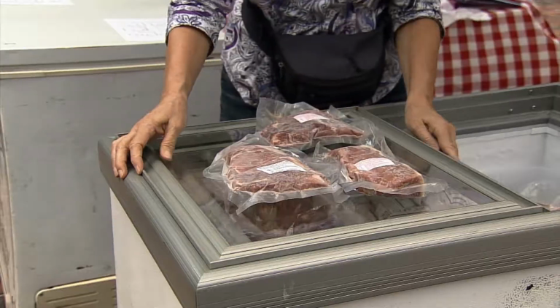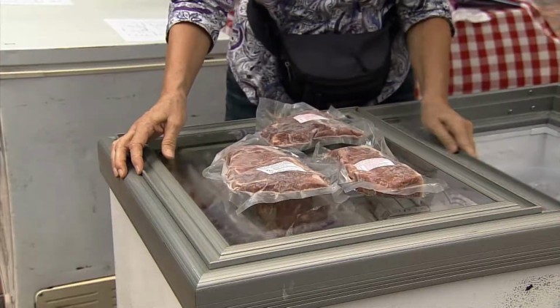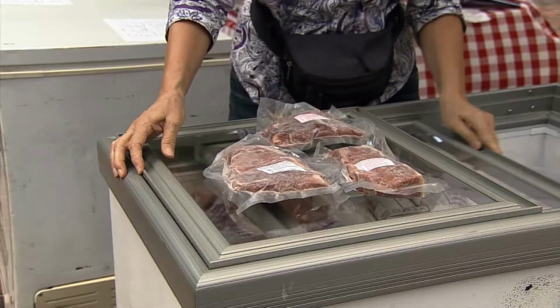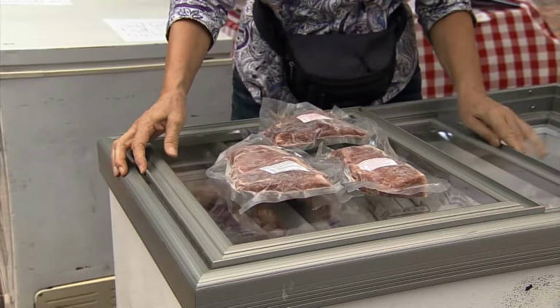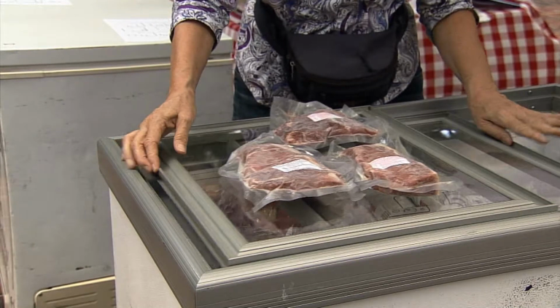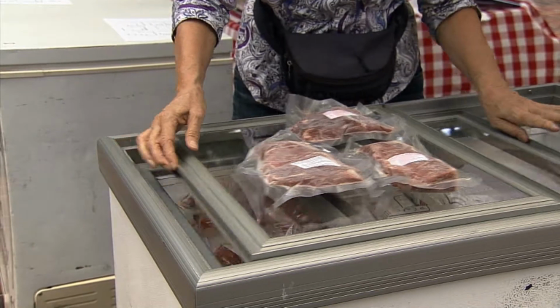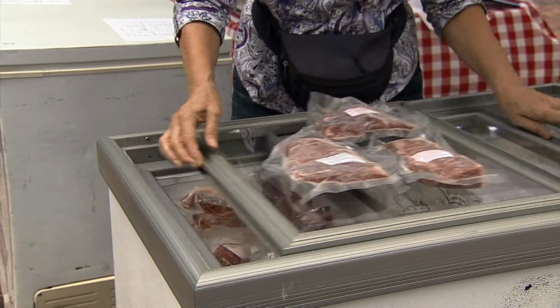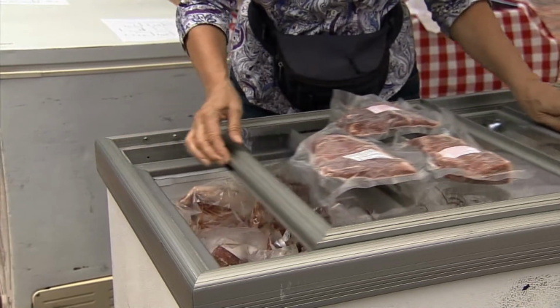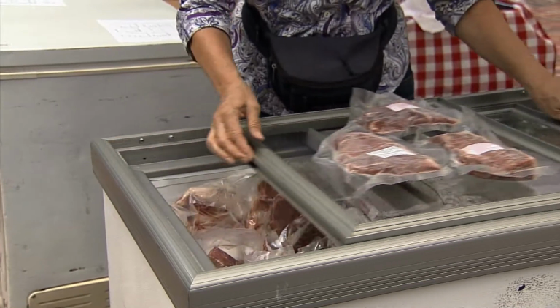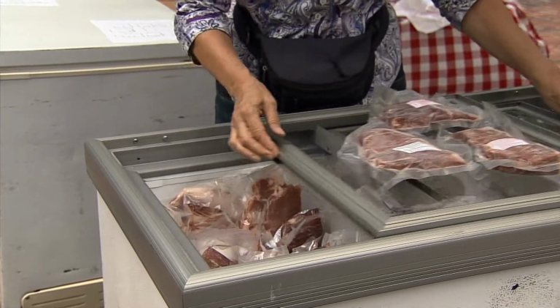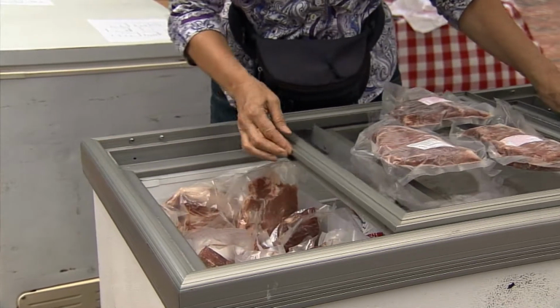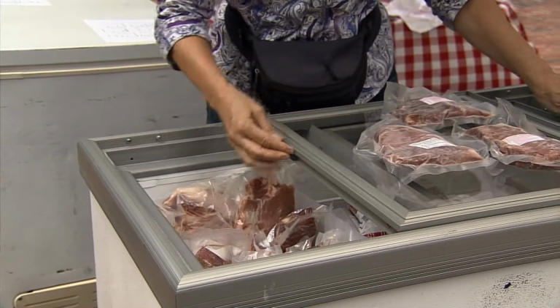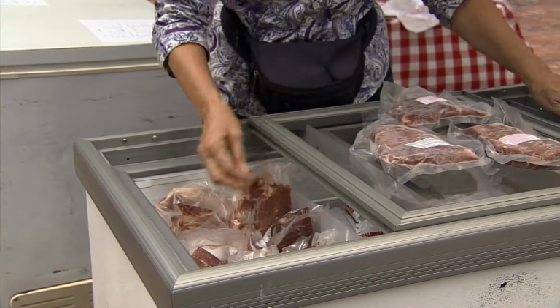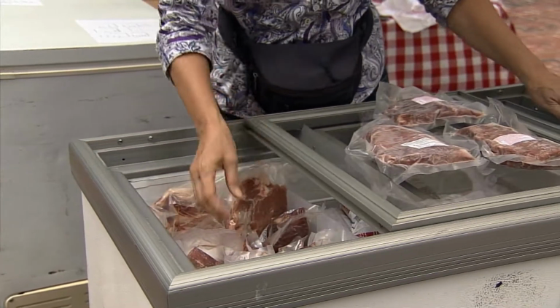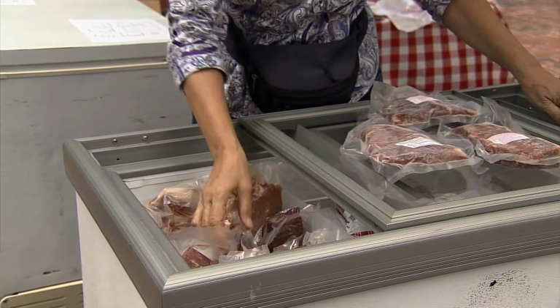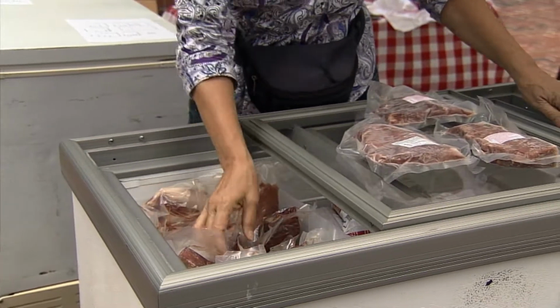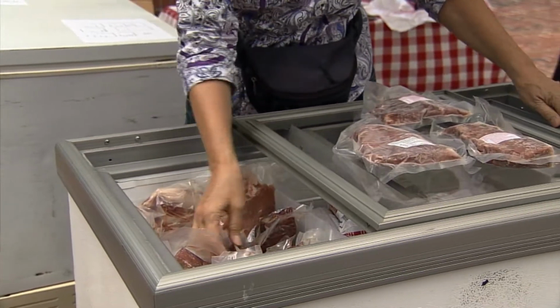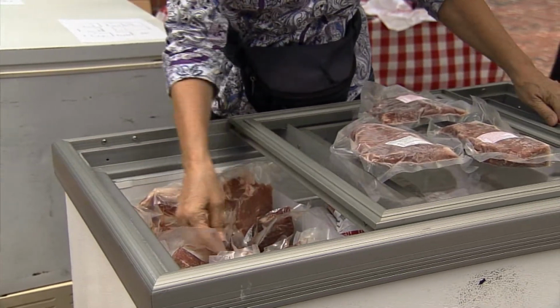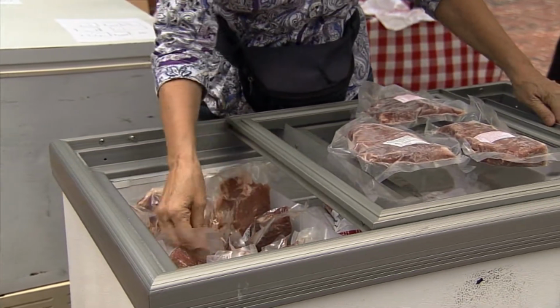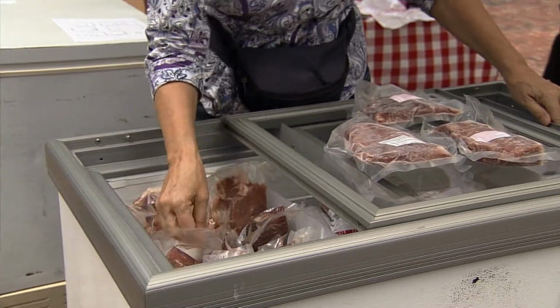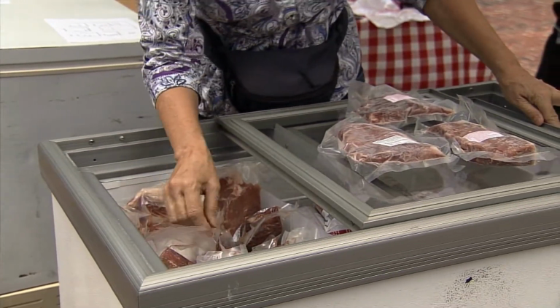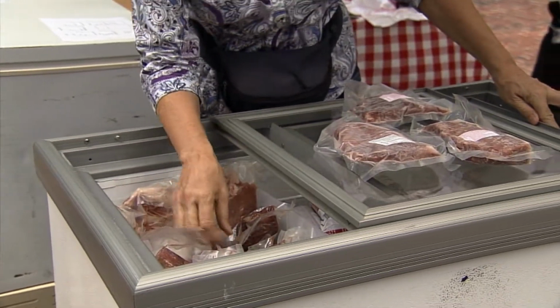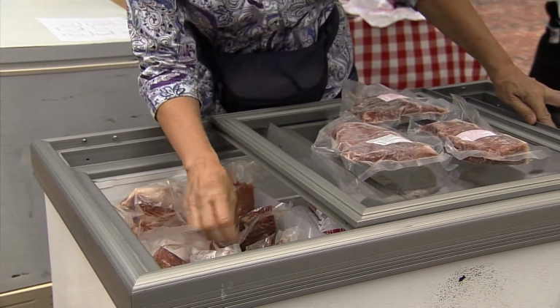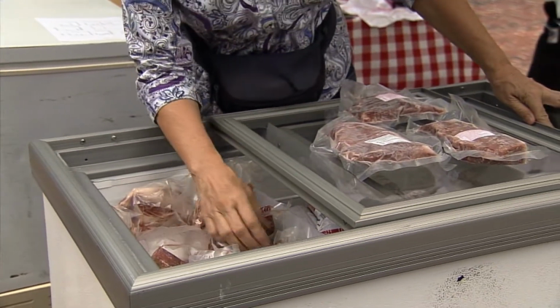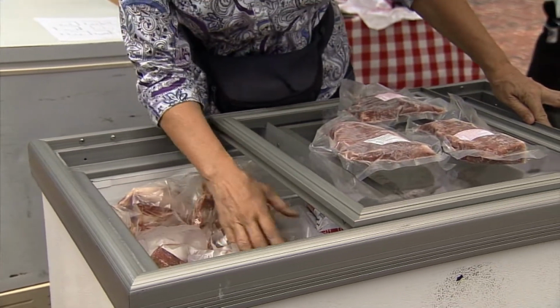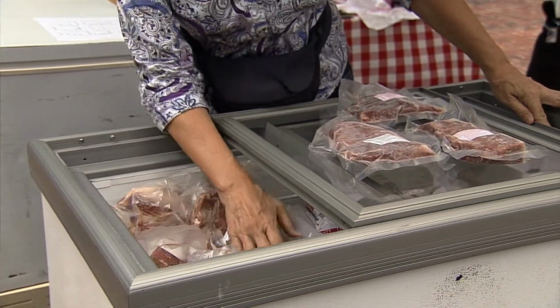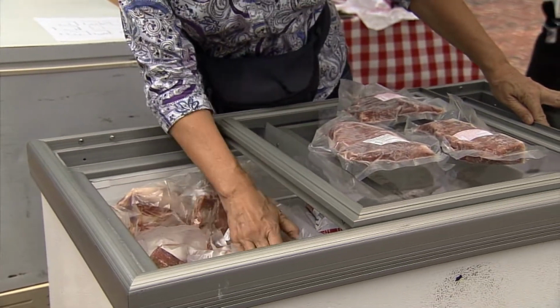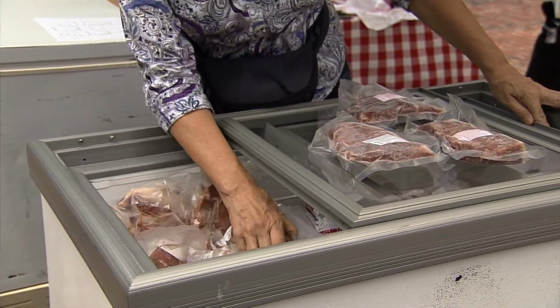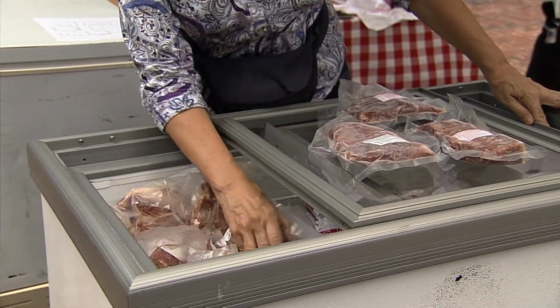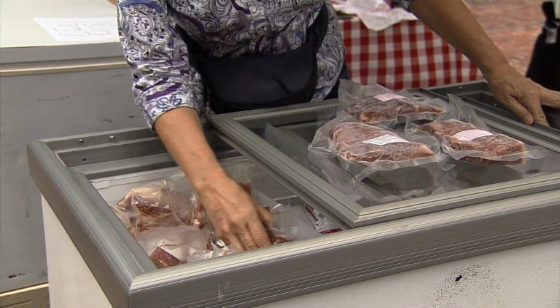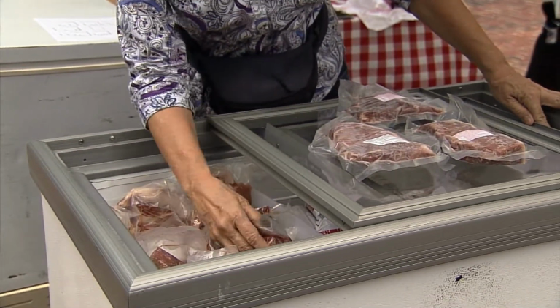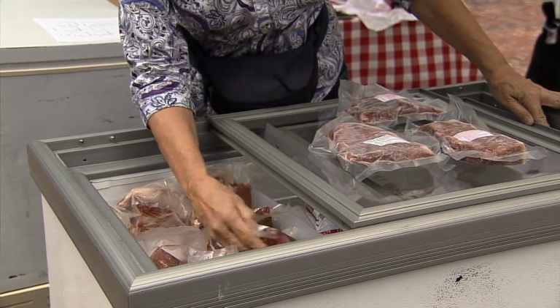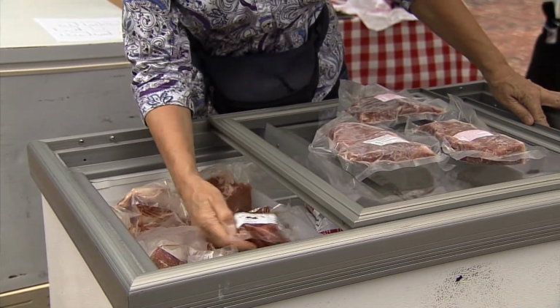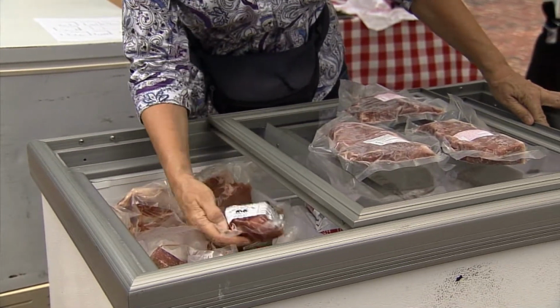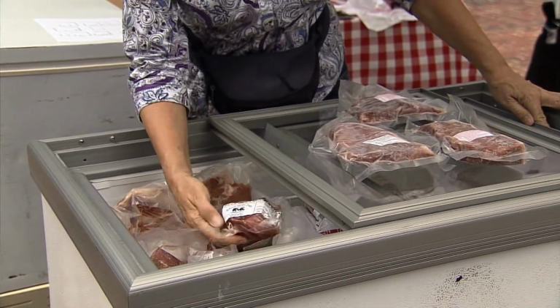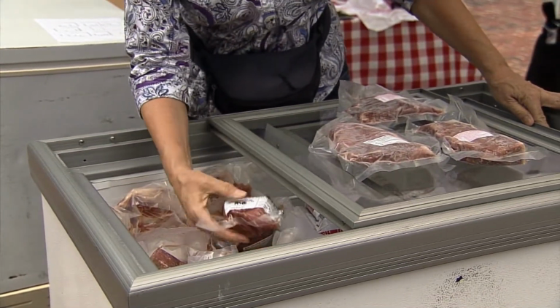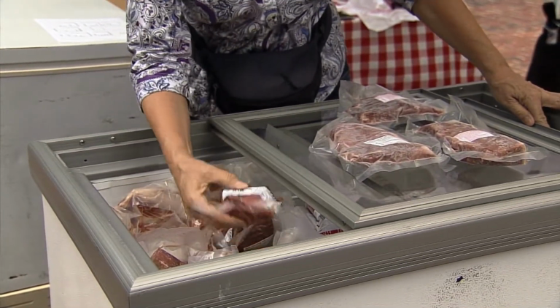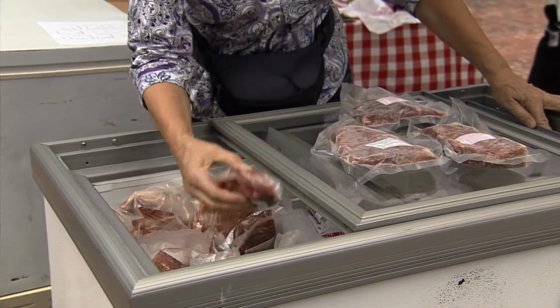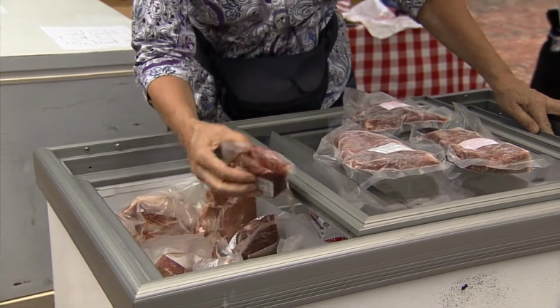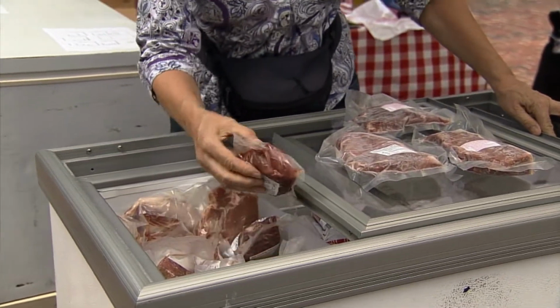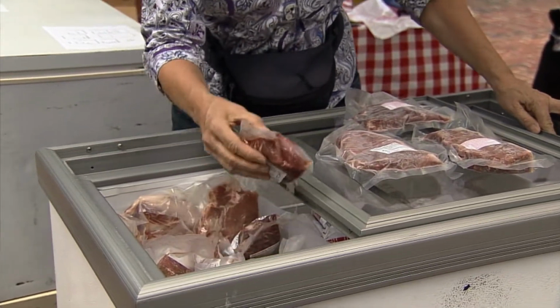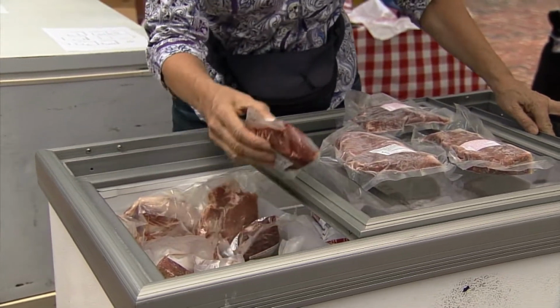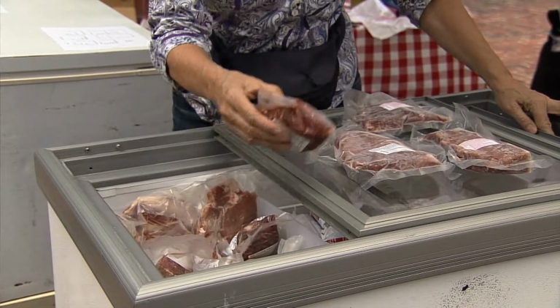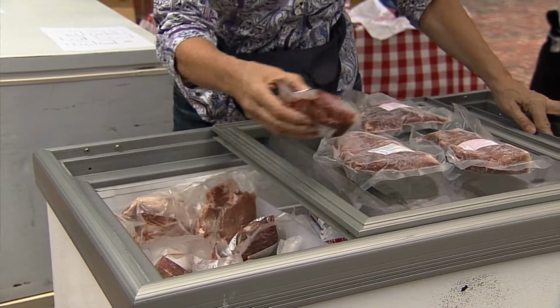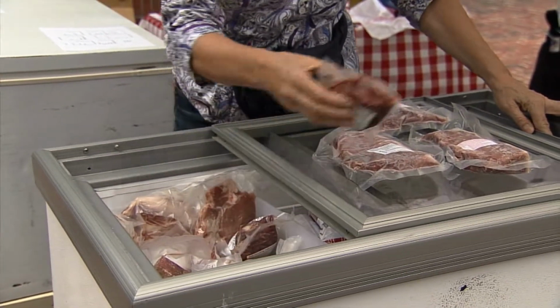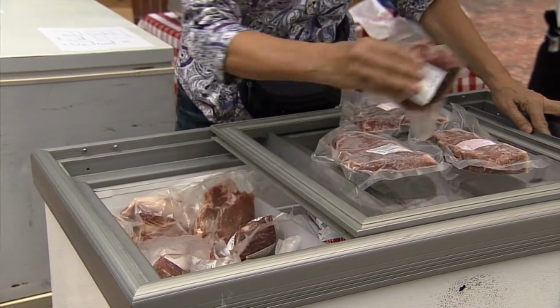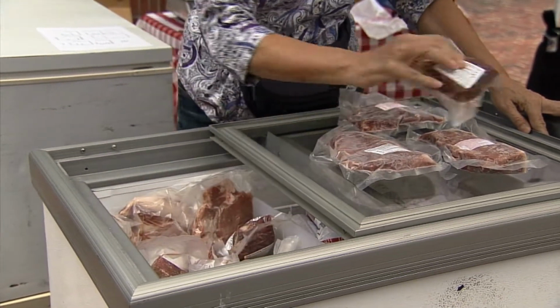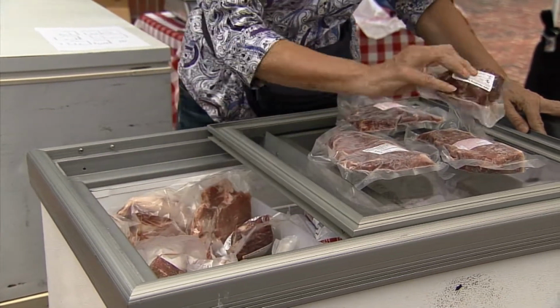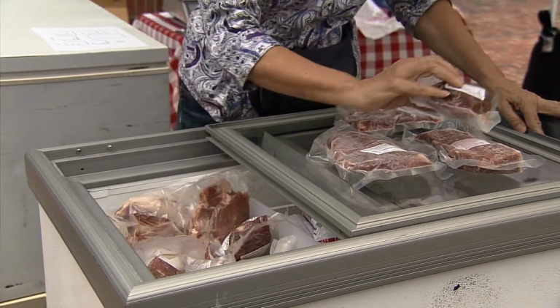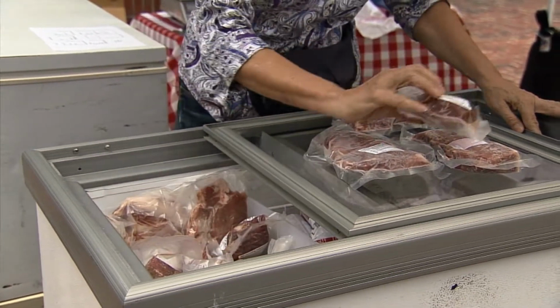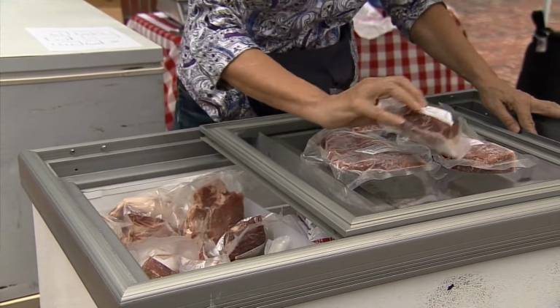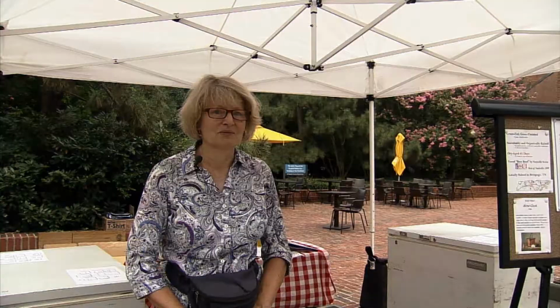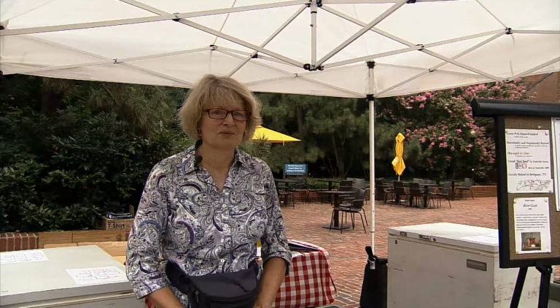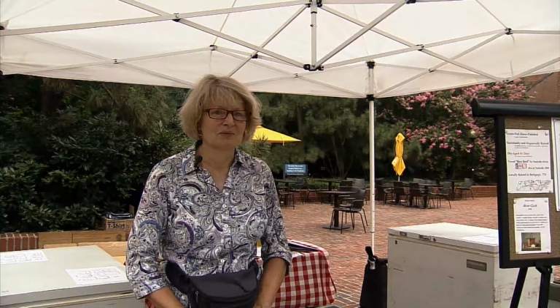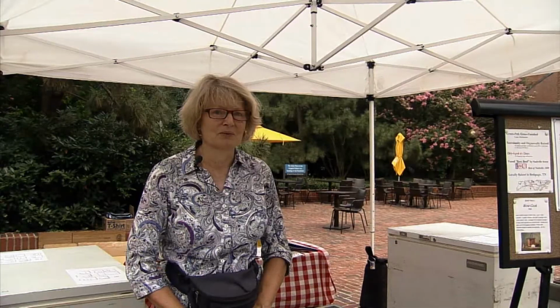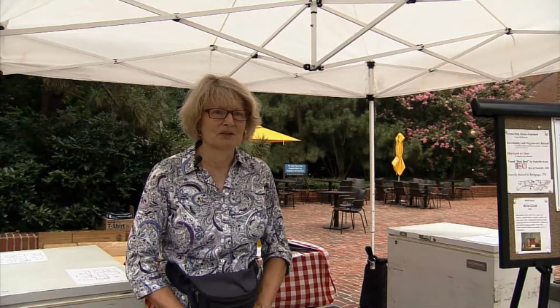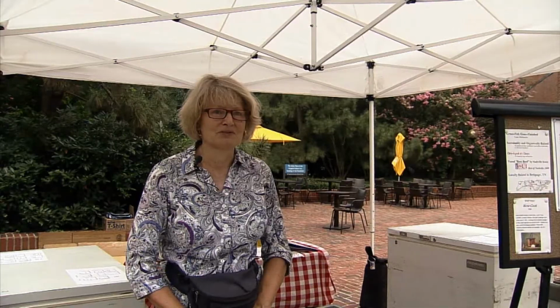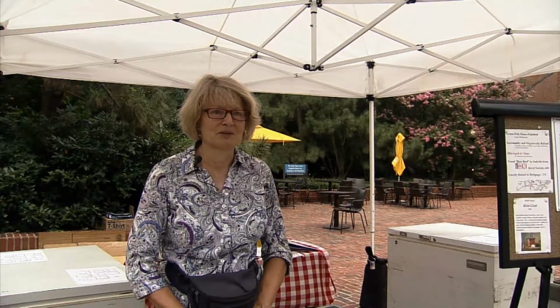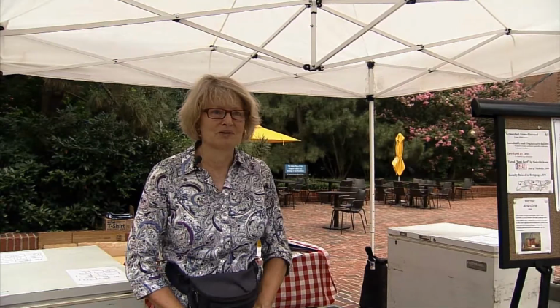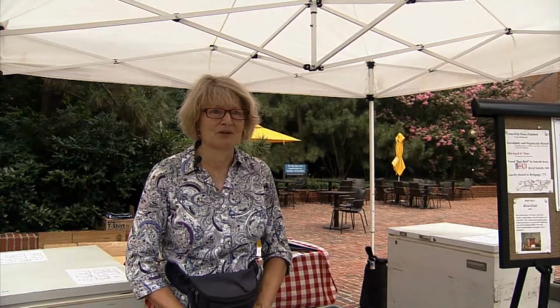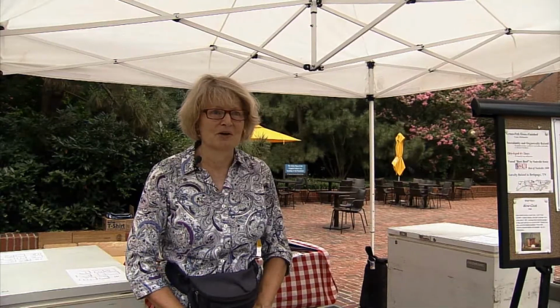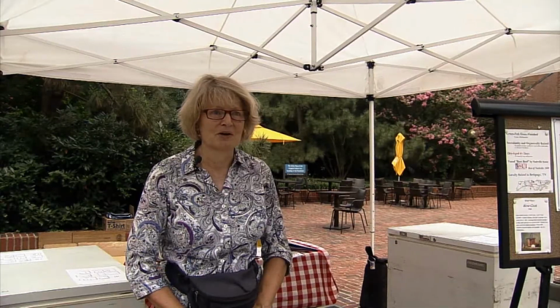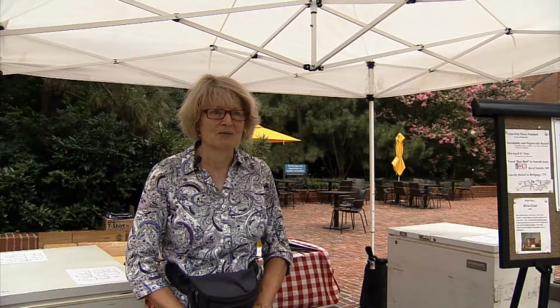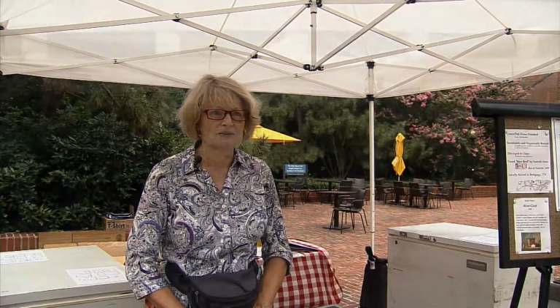We raise our animals humanely and sustainably. We're very concerned for the welfare of our animals.